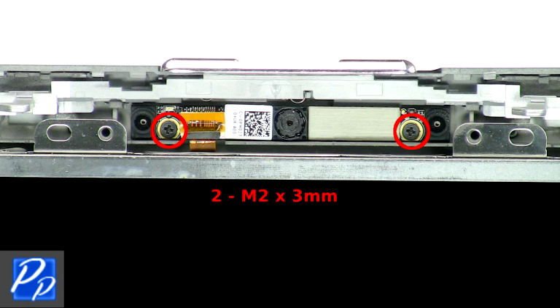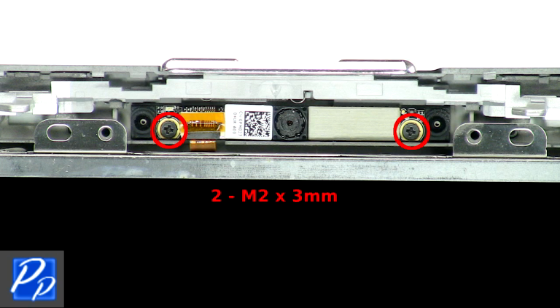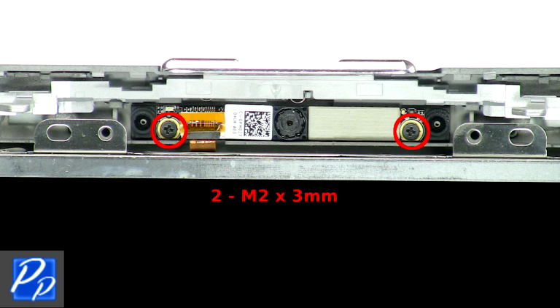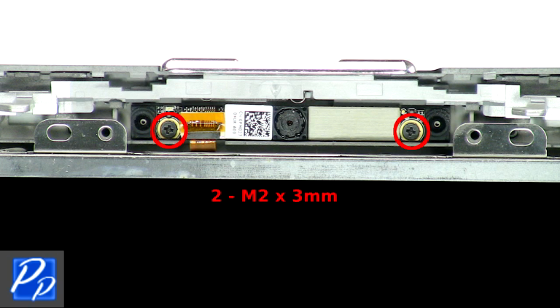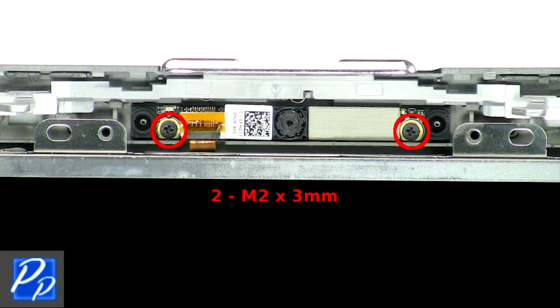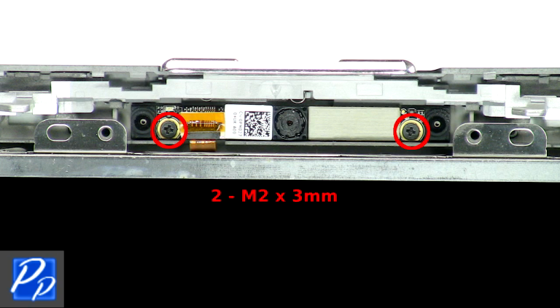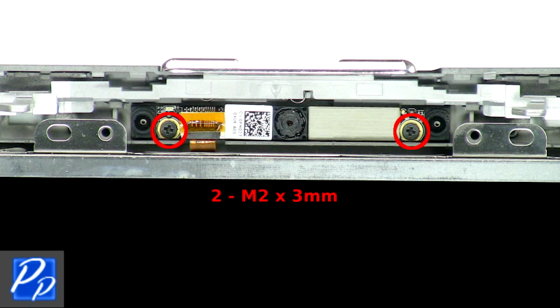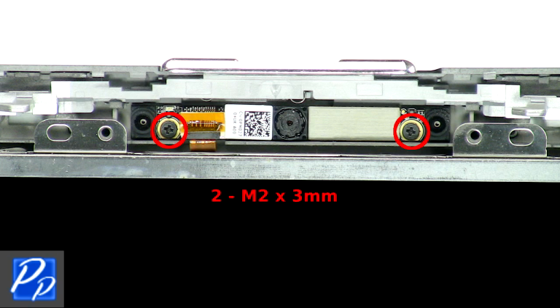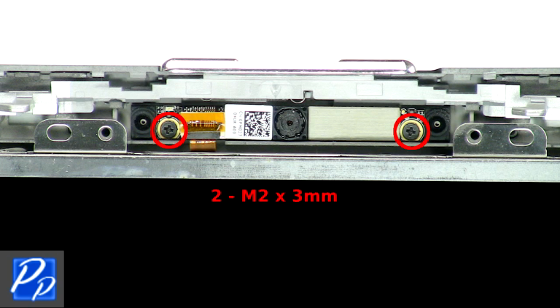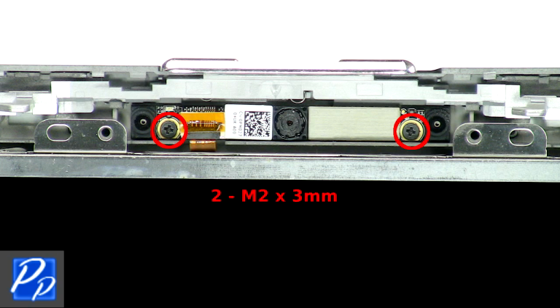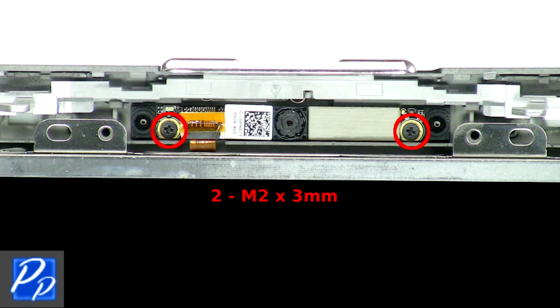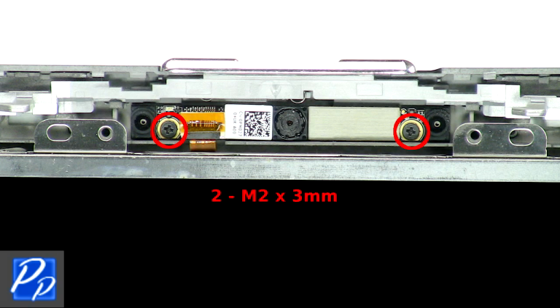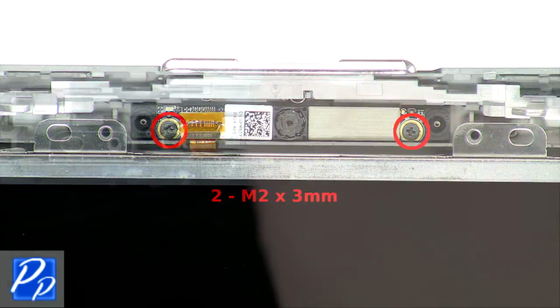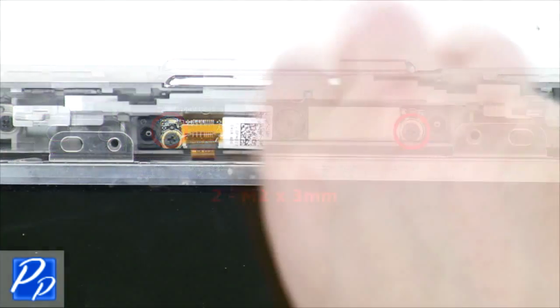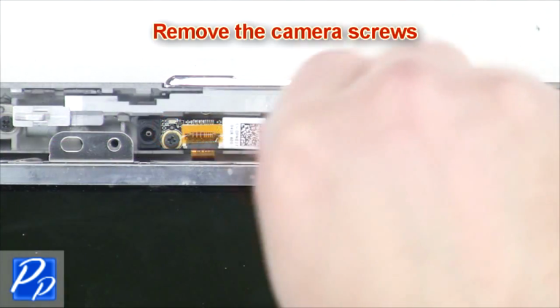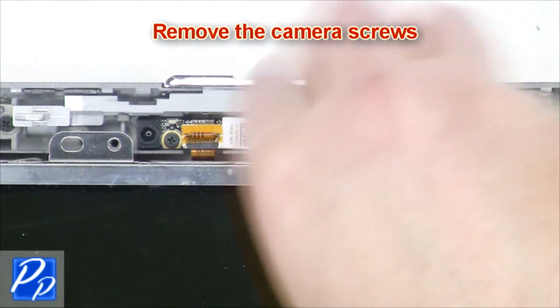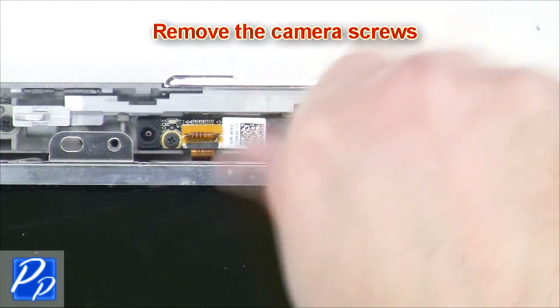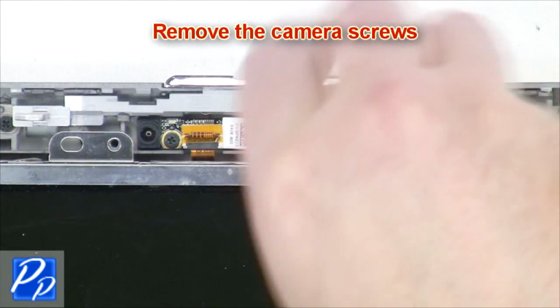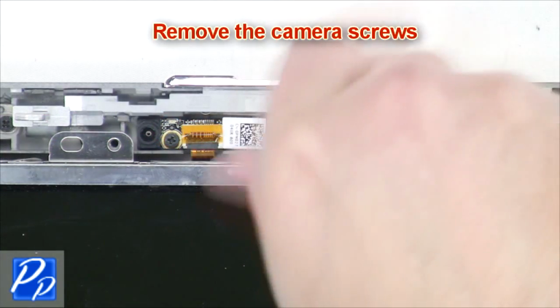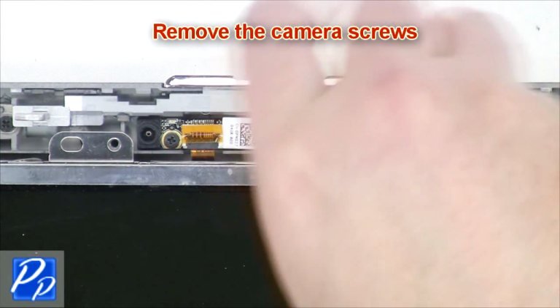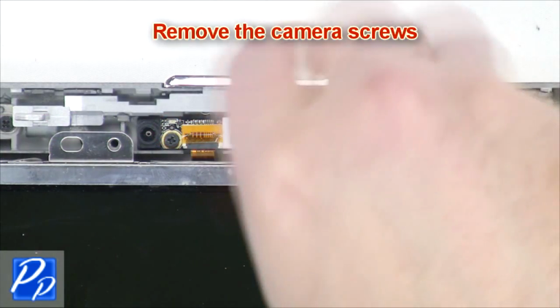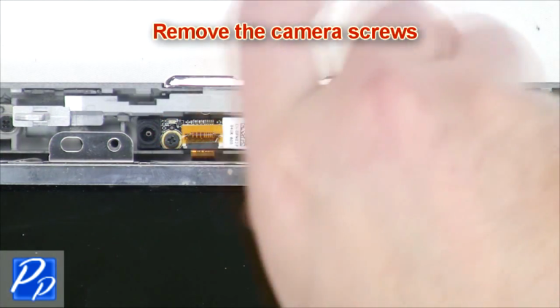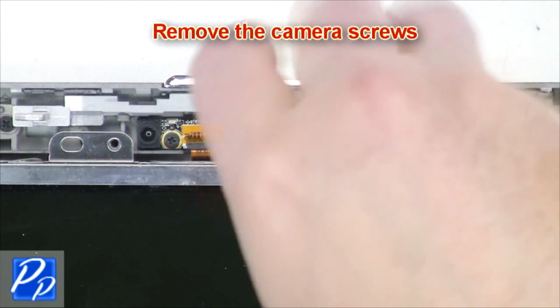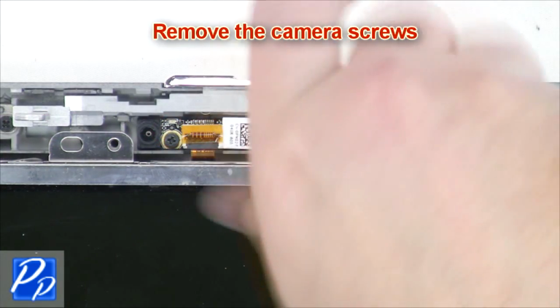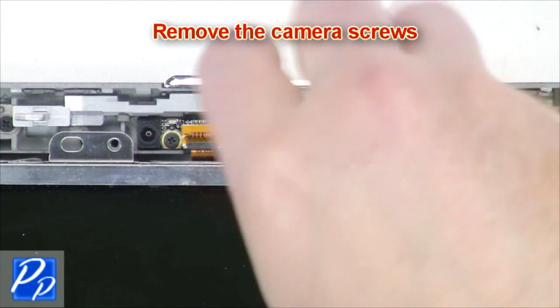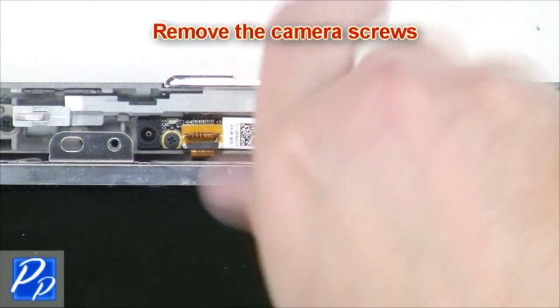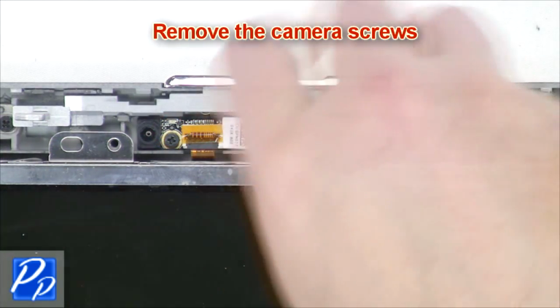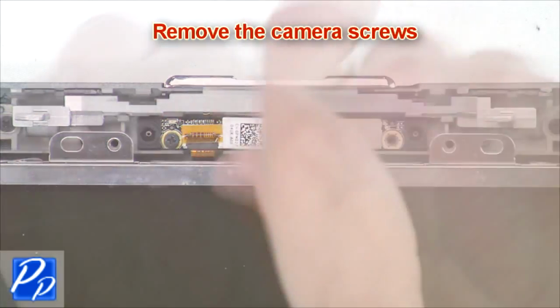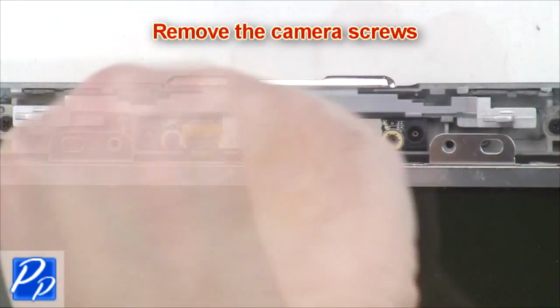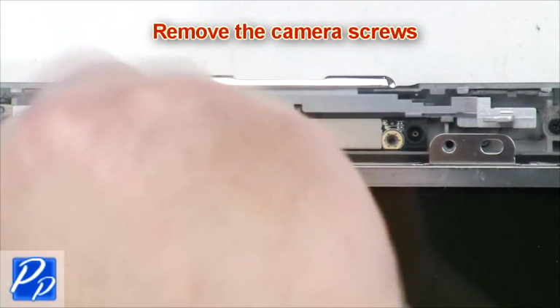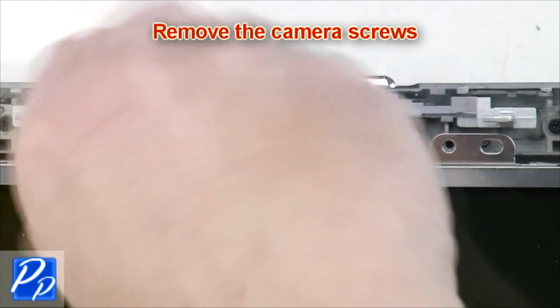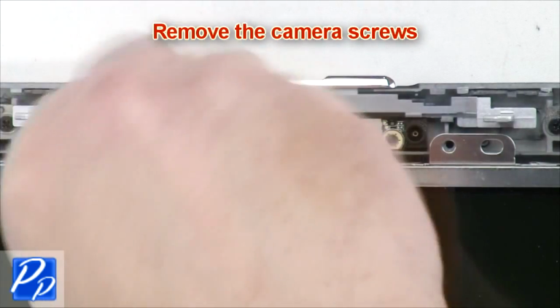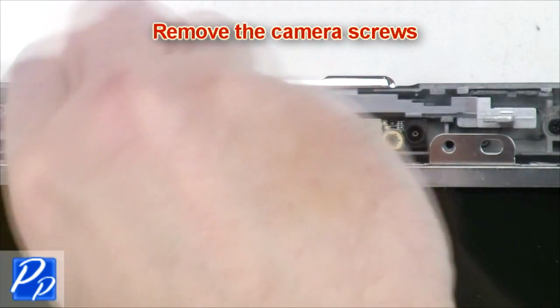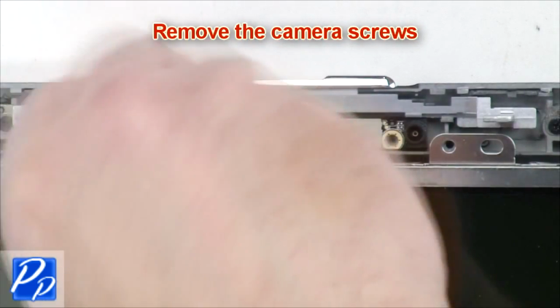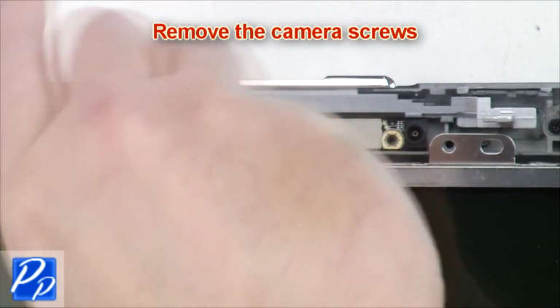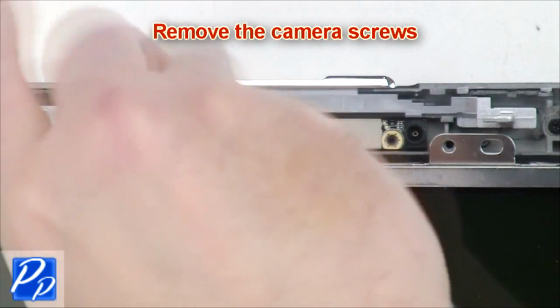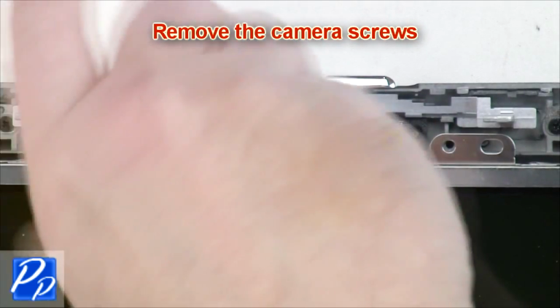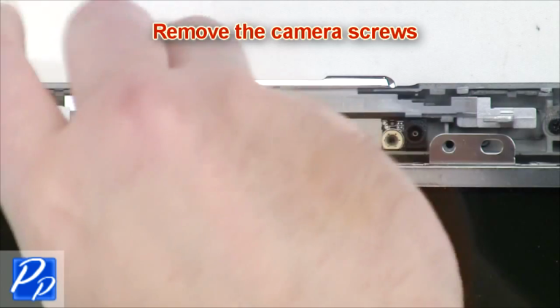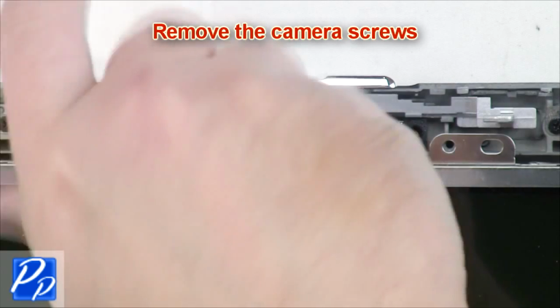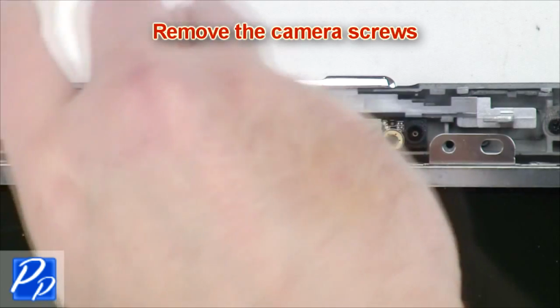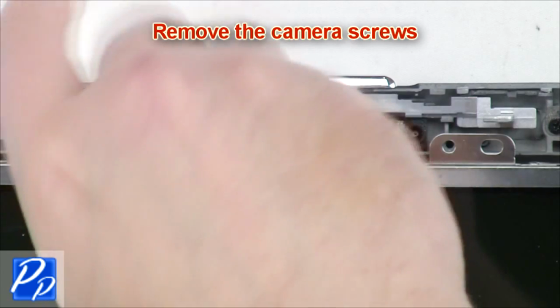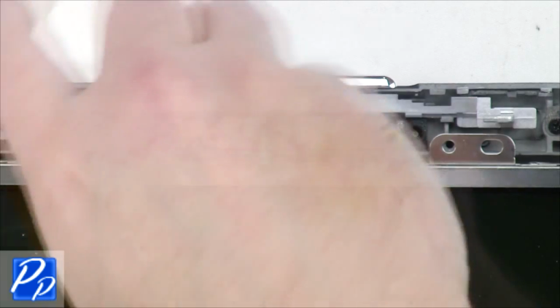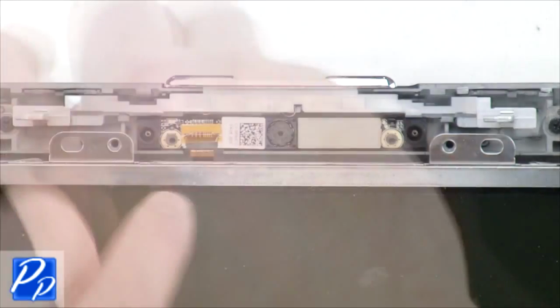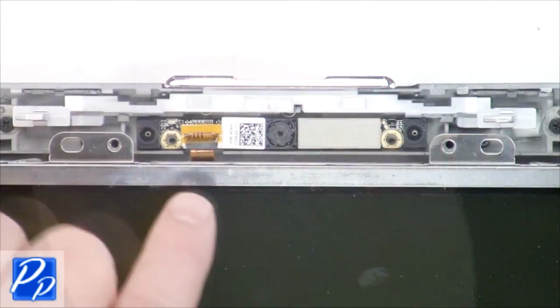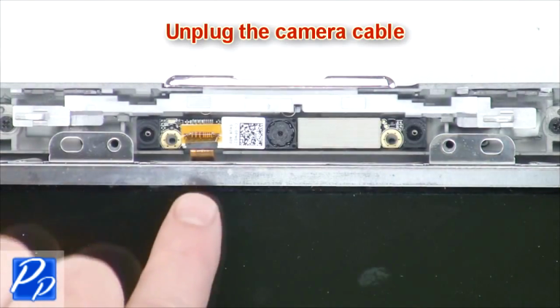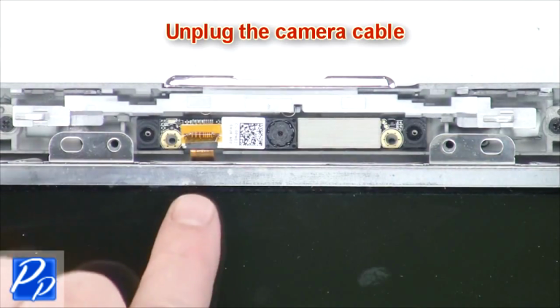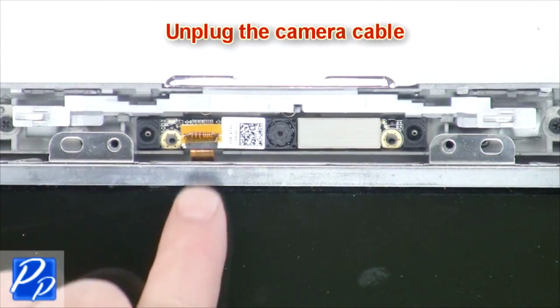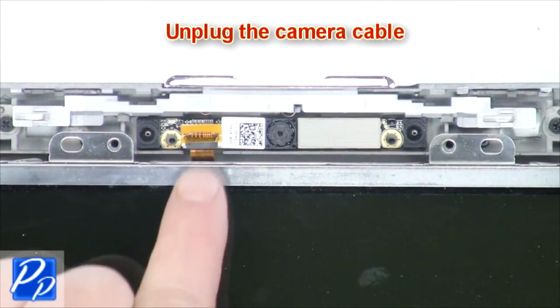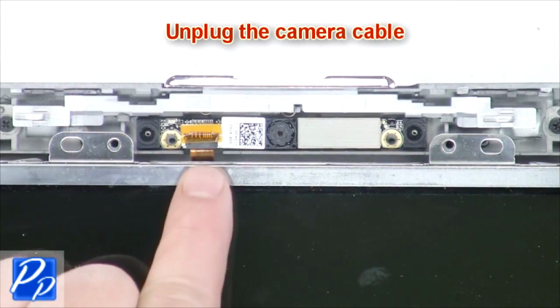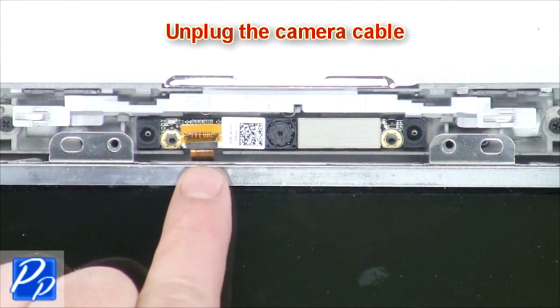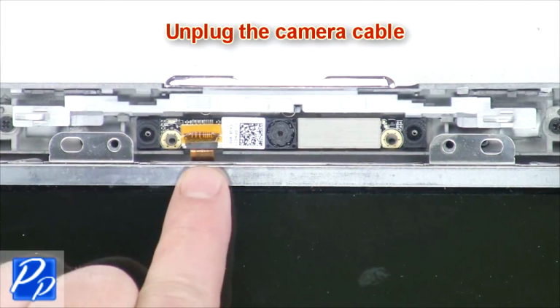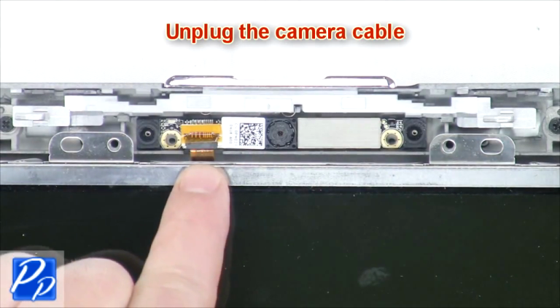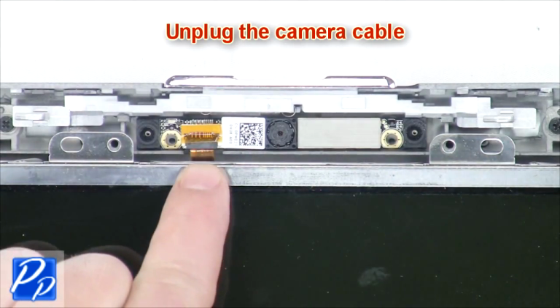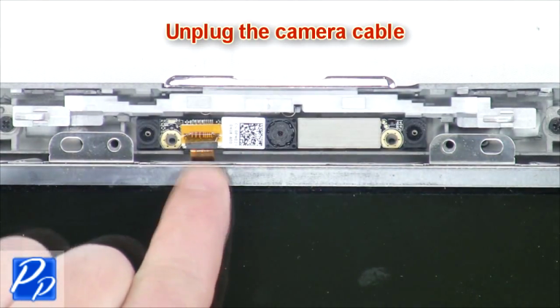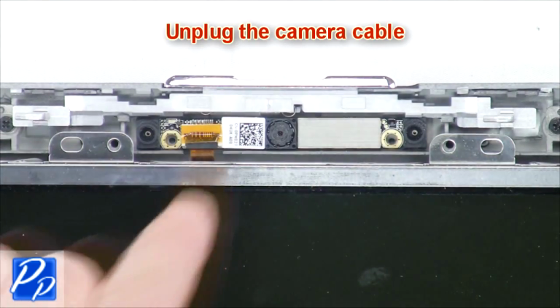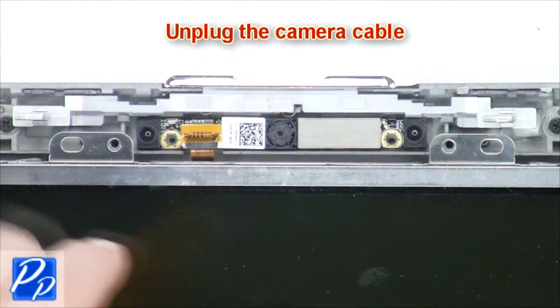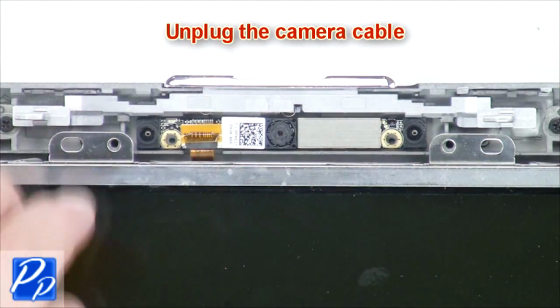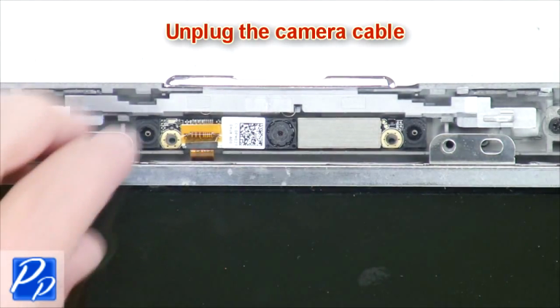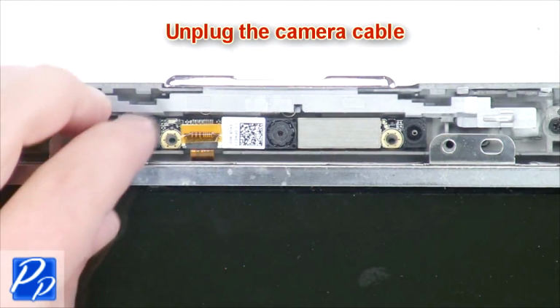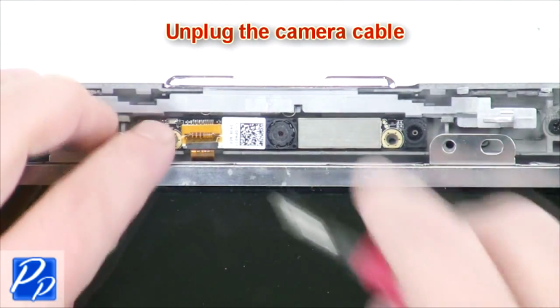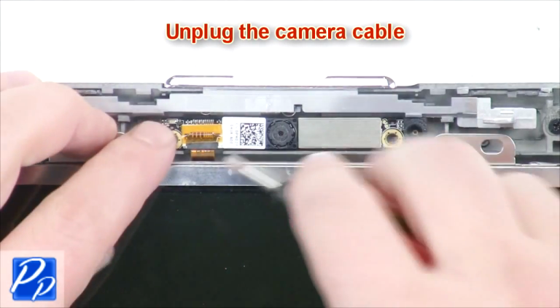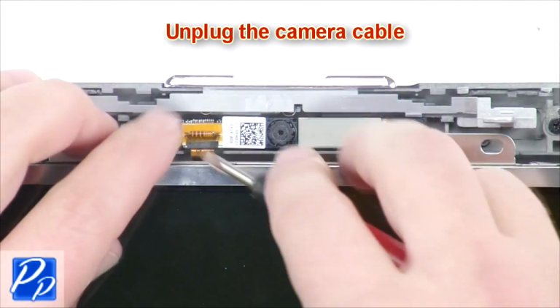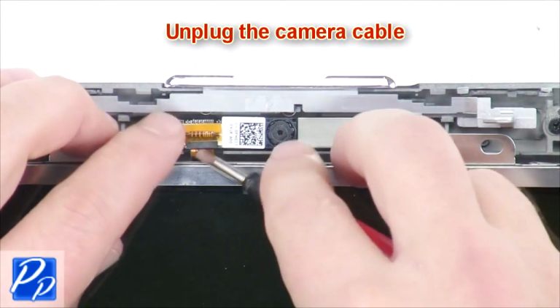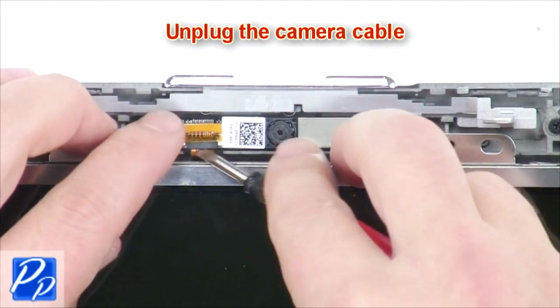Remove the webcam screws. Unplug the webcam cable.